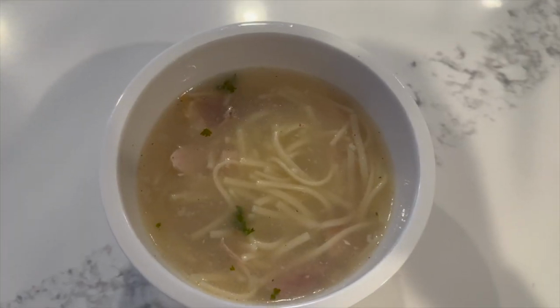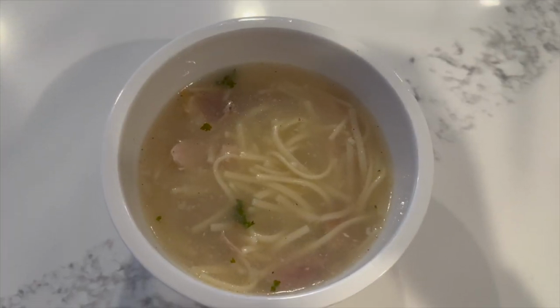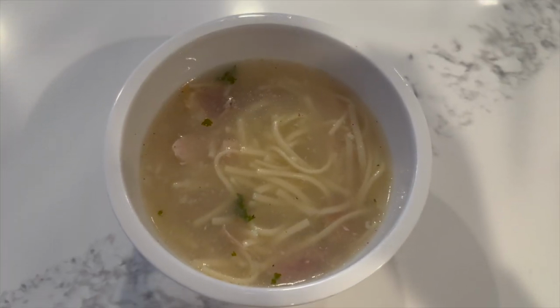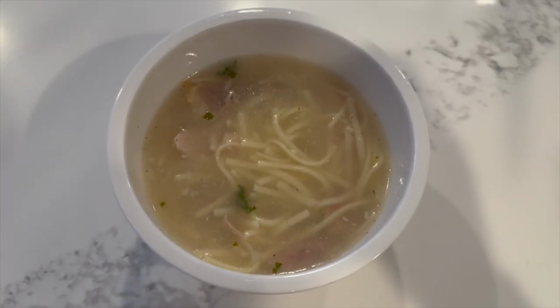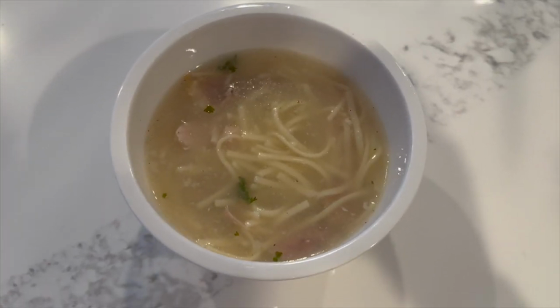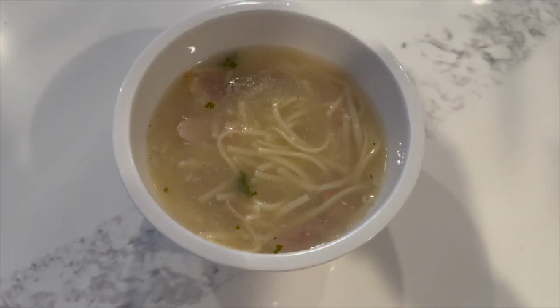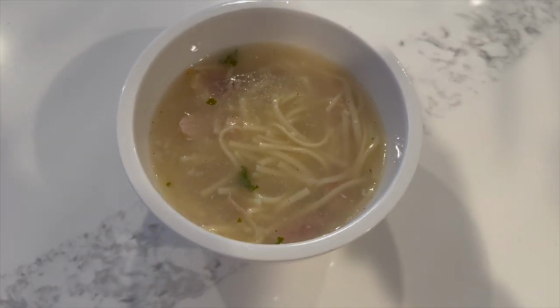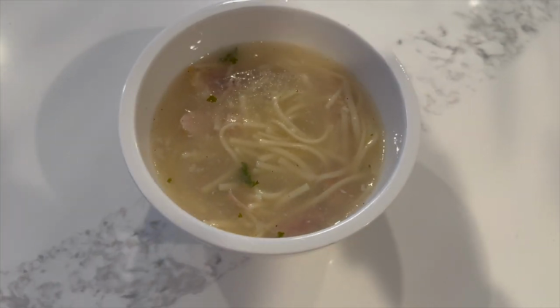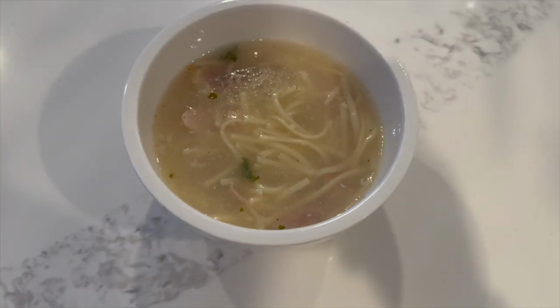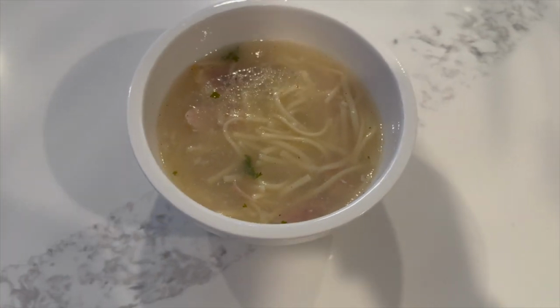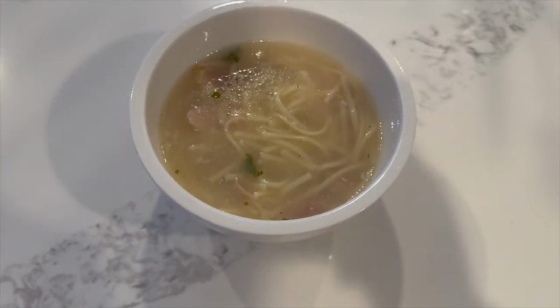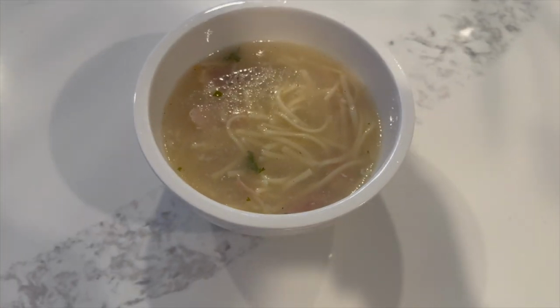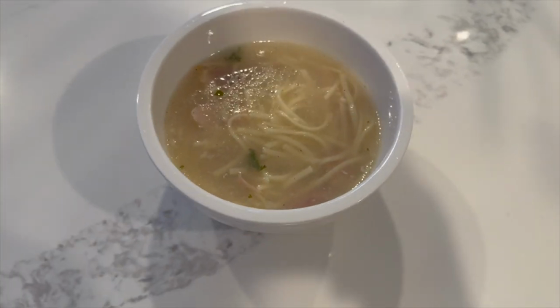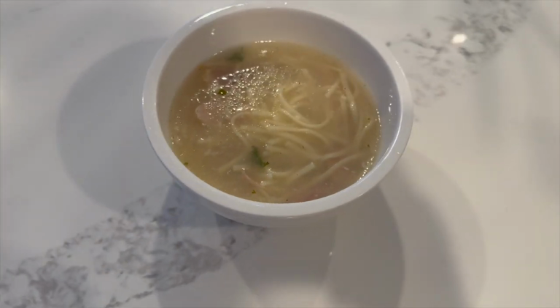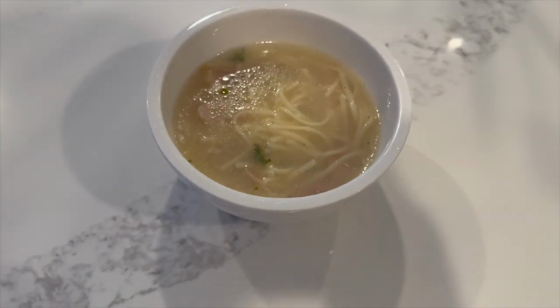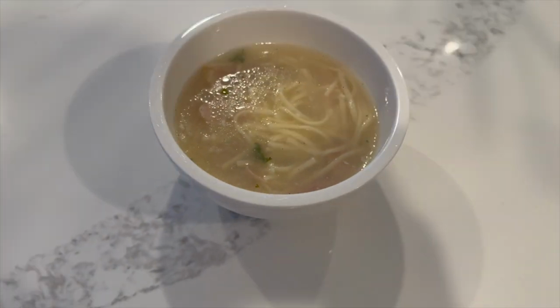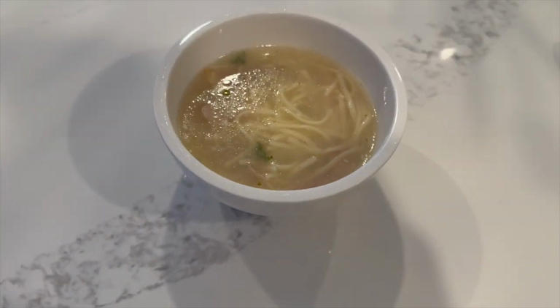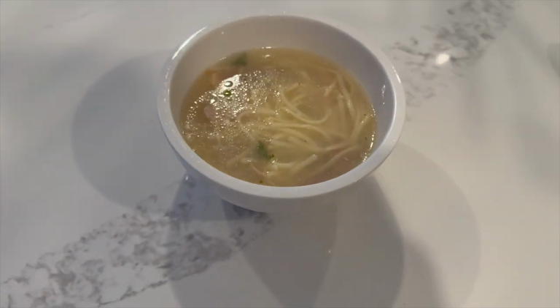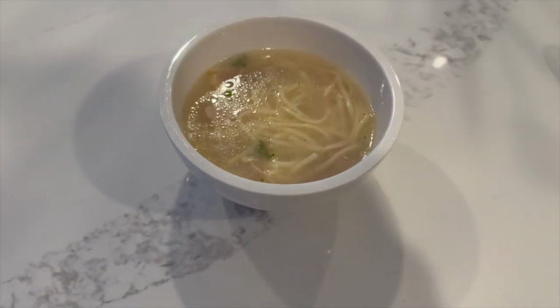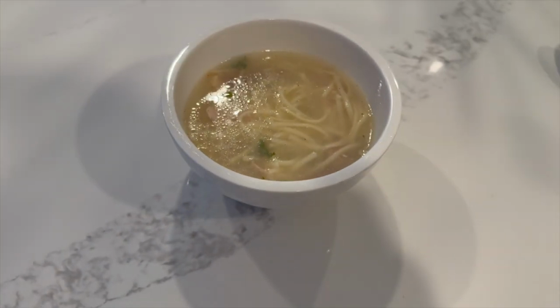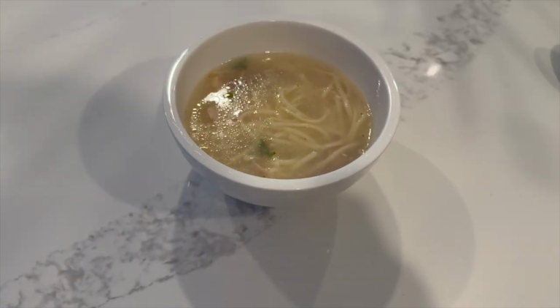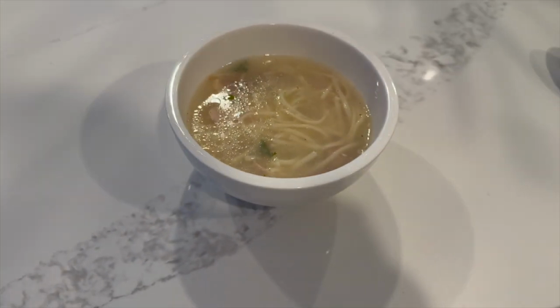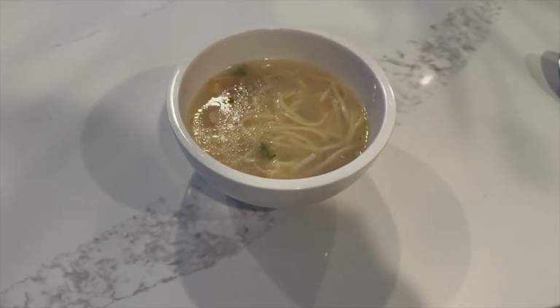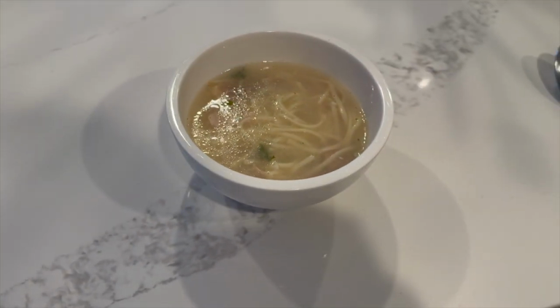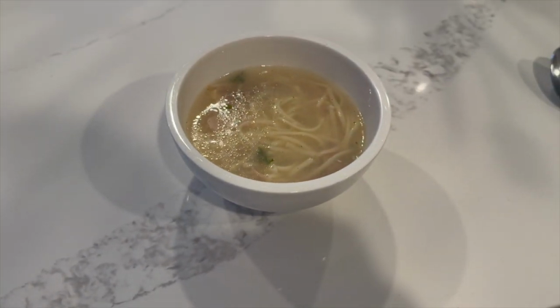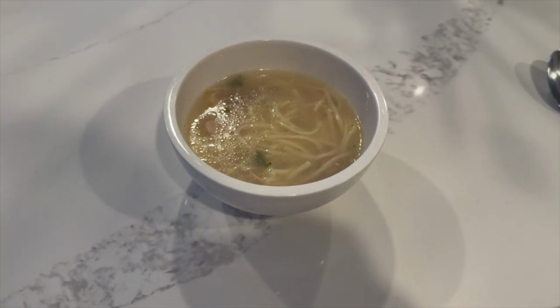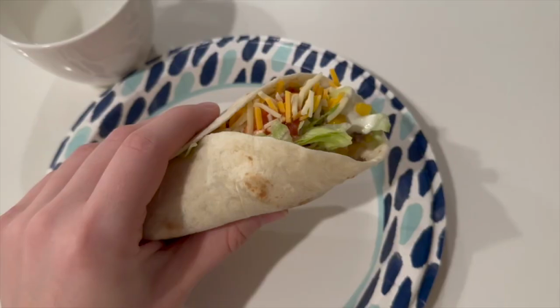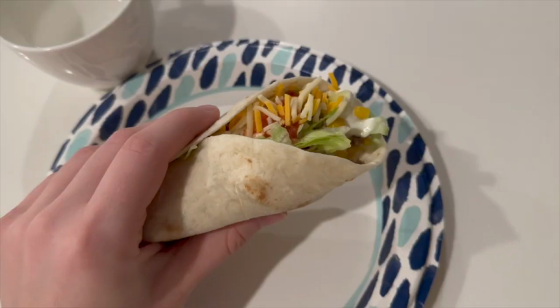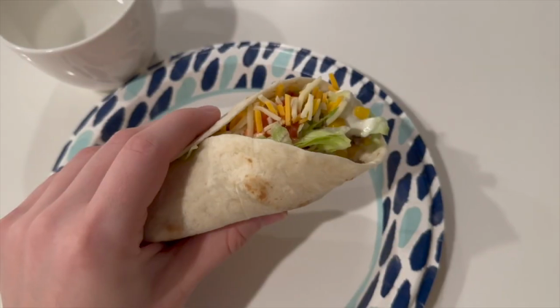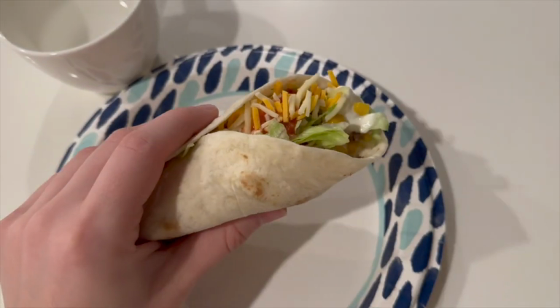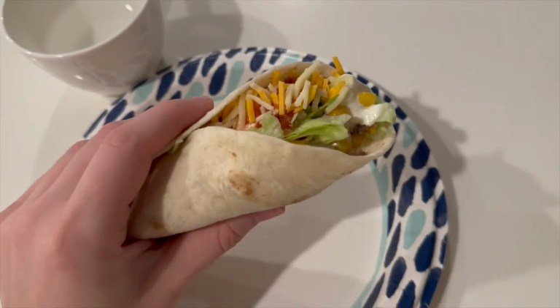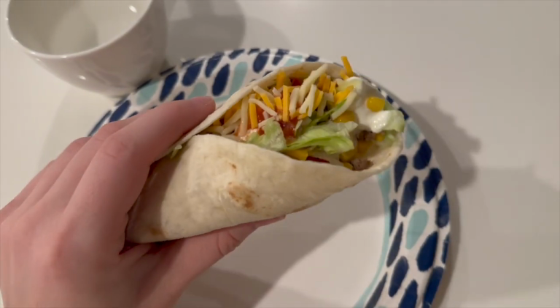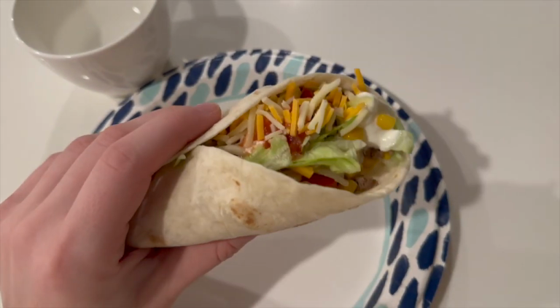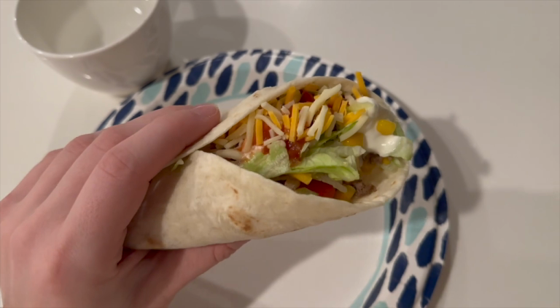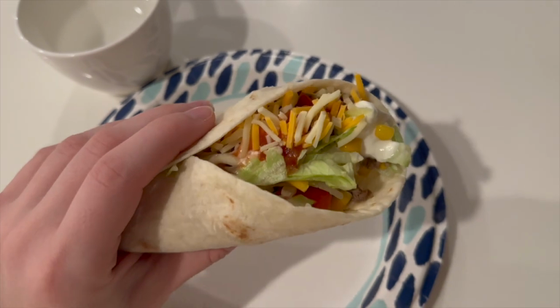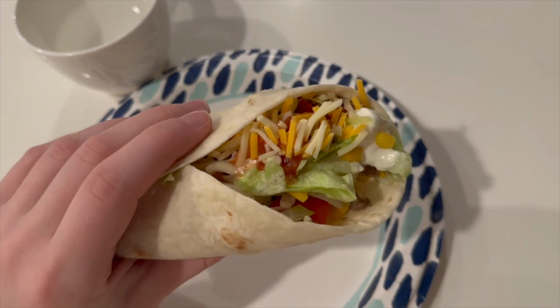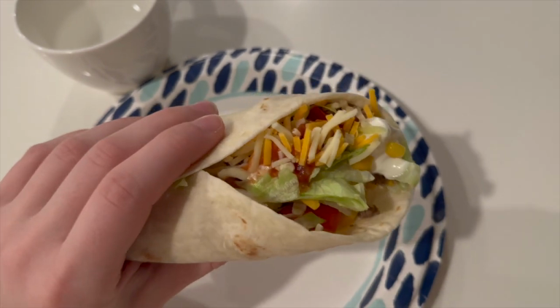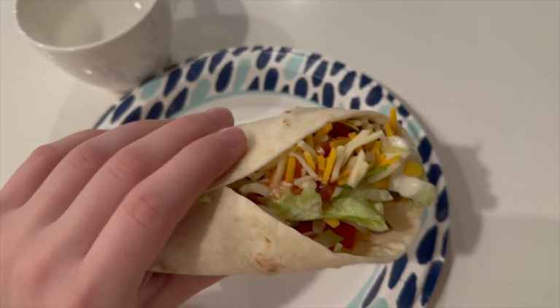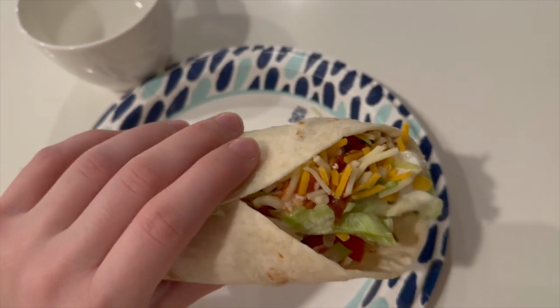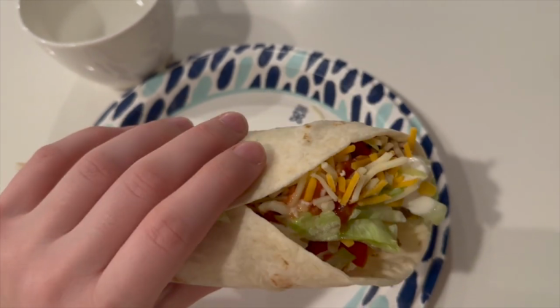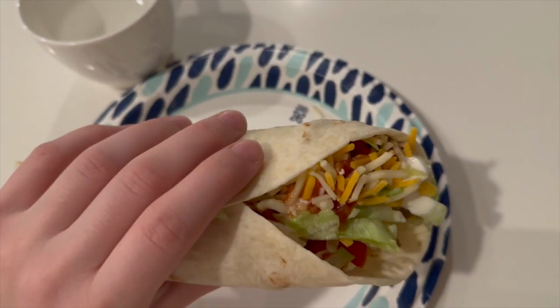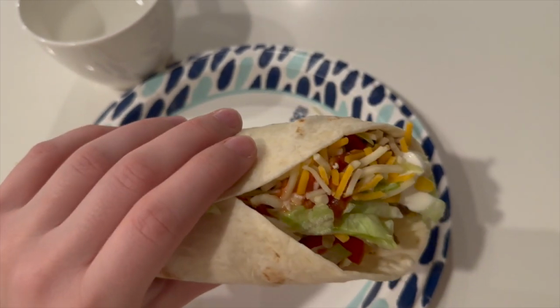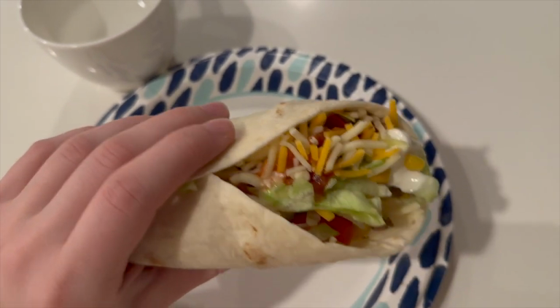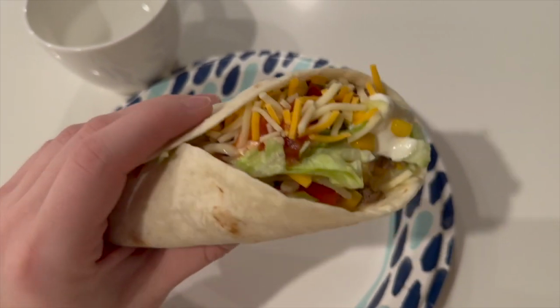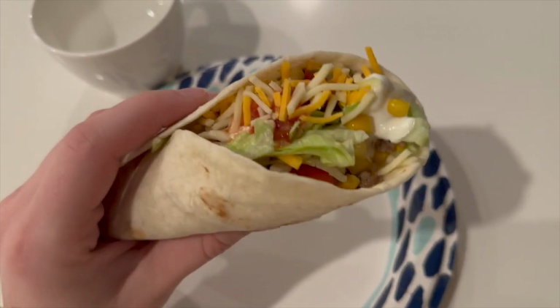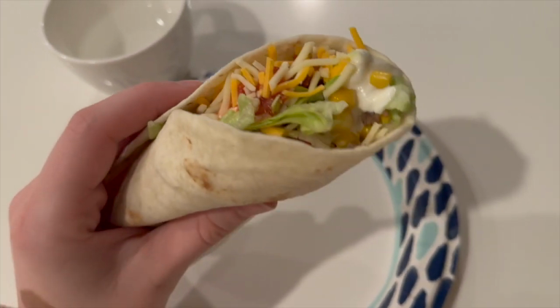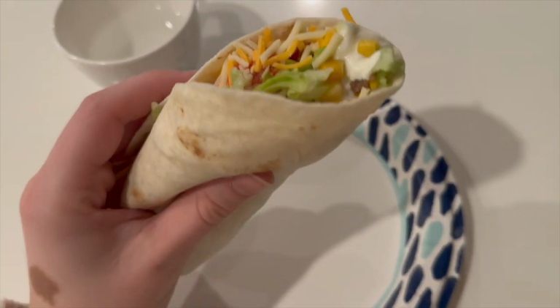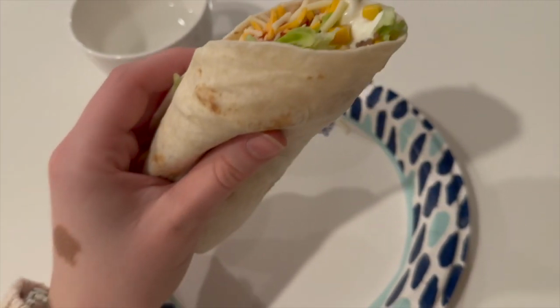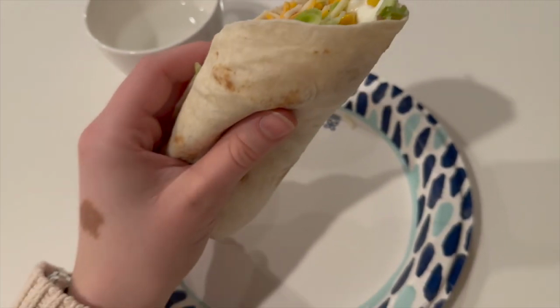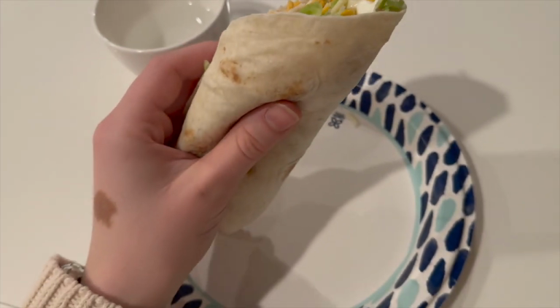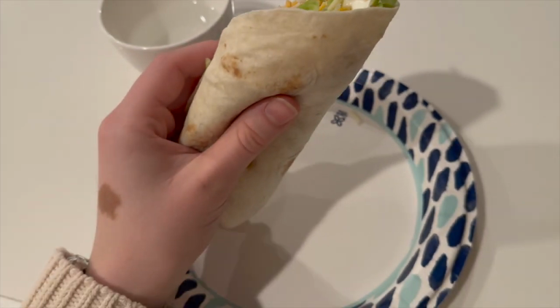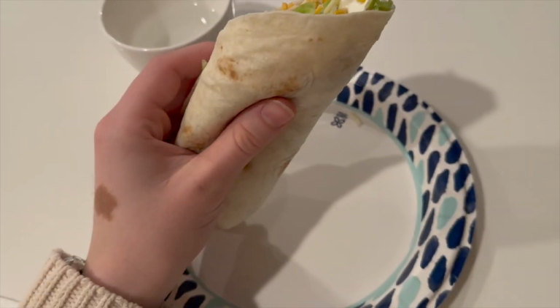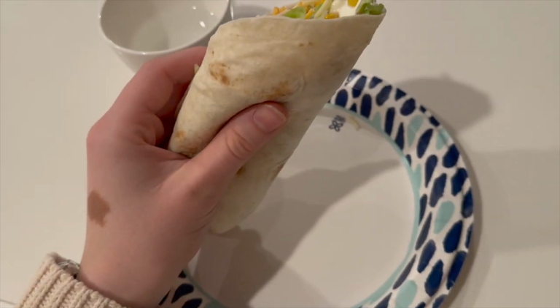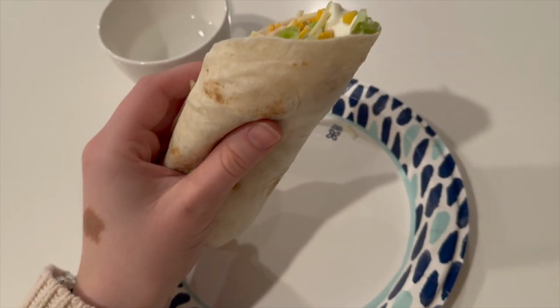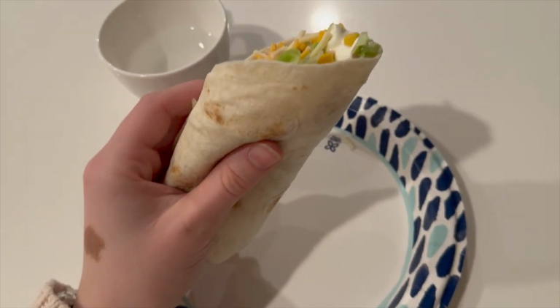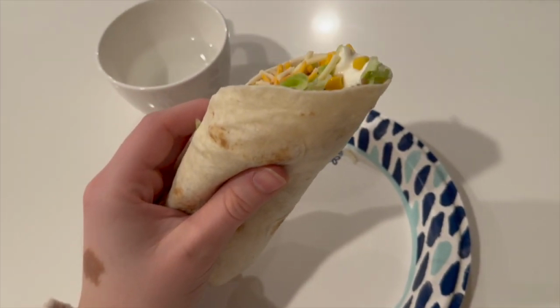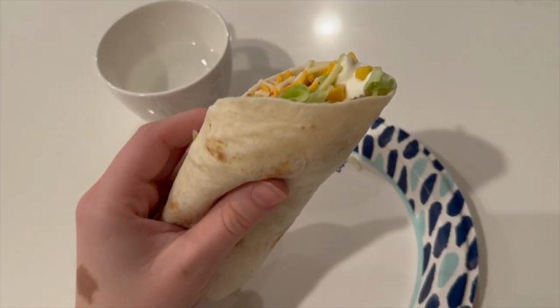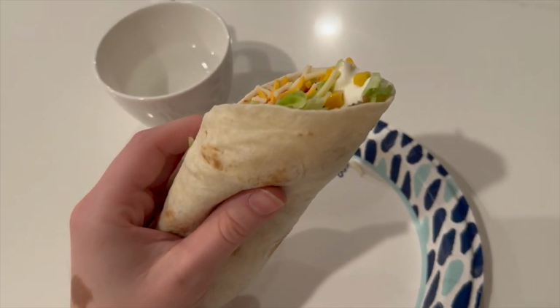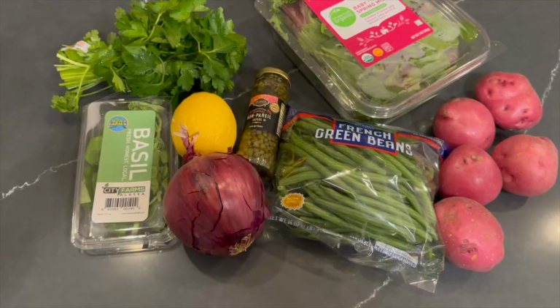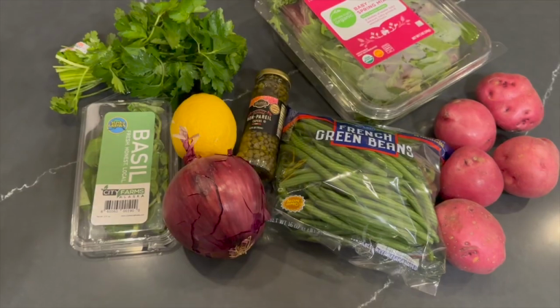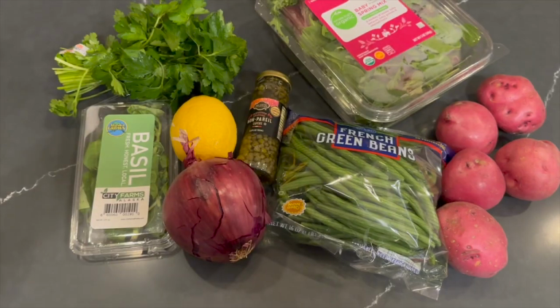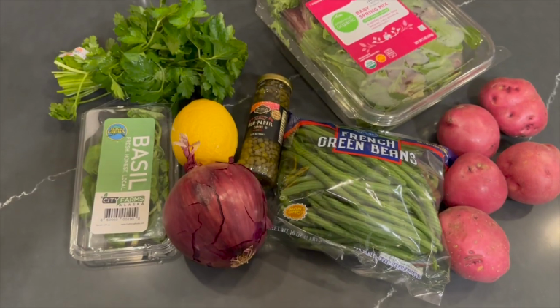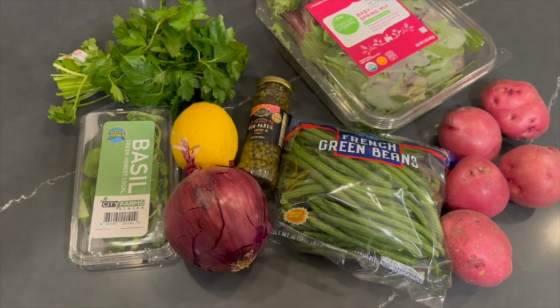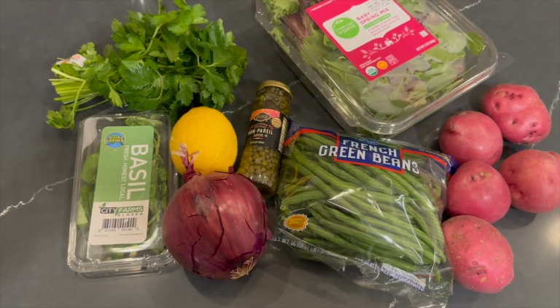My lunch is typically what is leftover from dinner the night before, but today I was over at my mom's house and I had some chicken soup and a taco that was loaded with veggies.